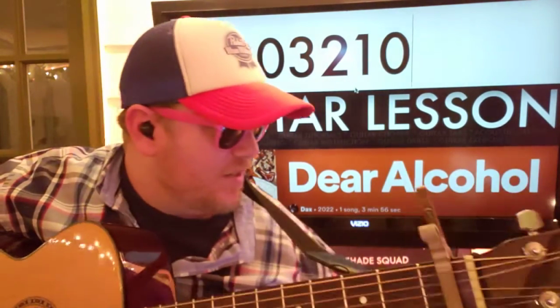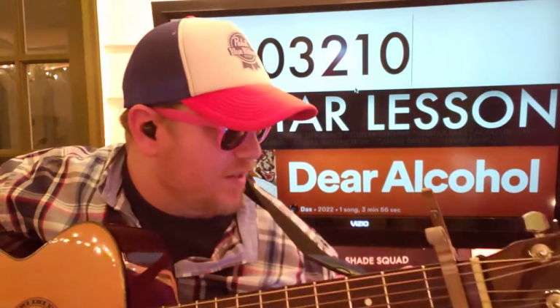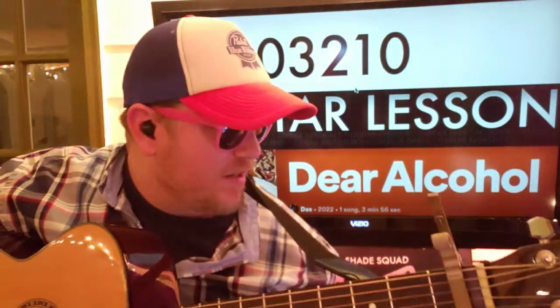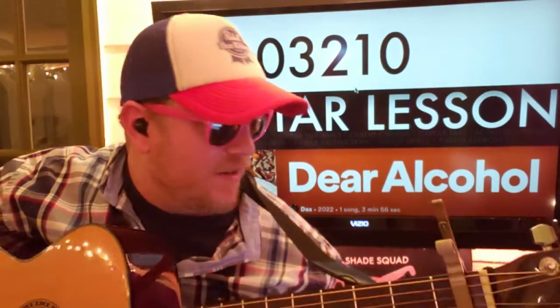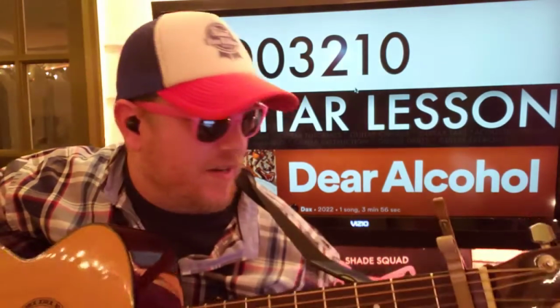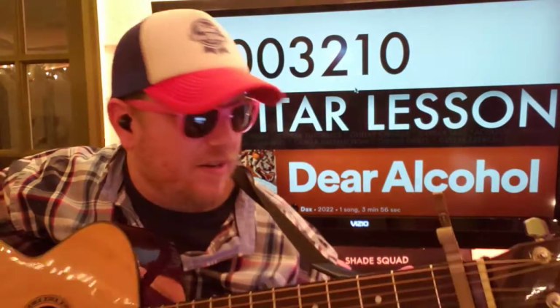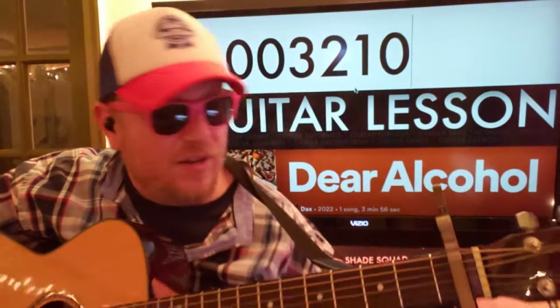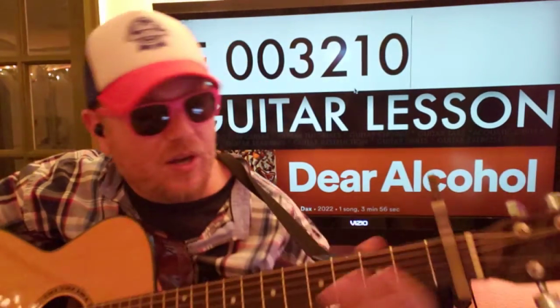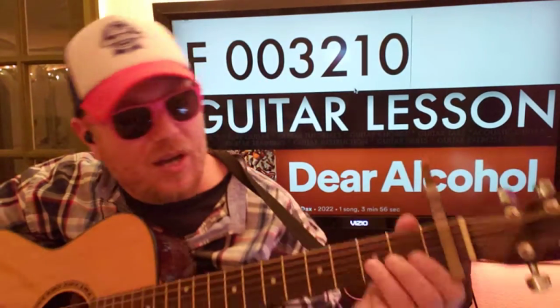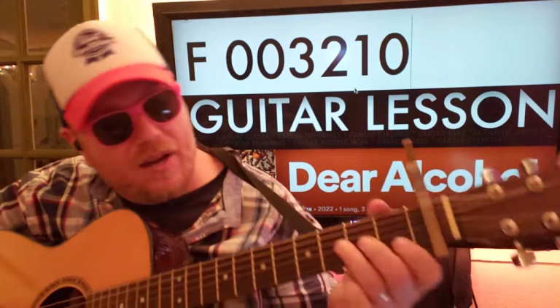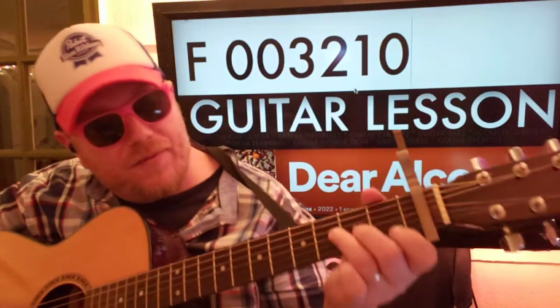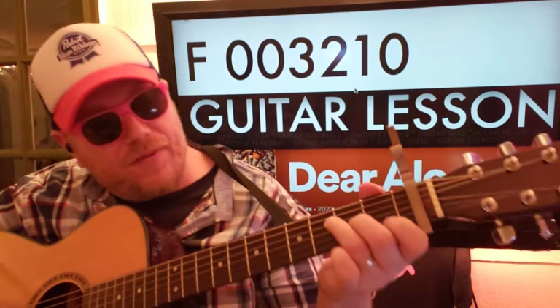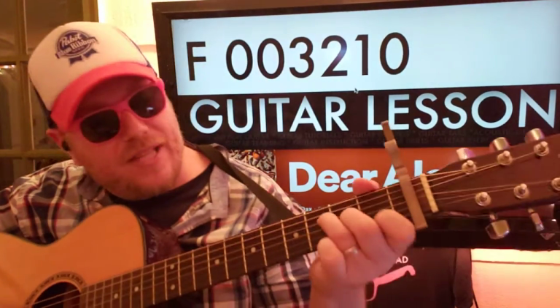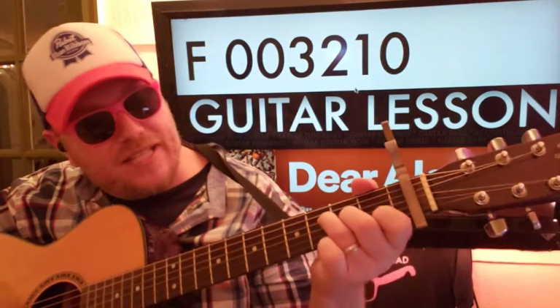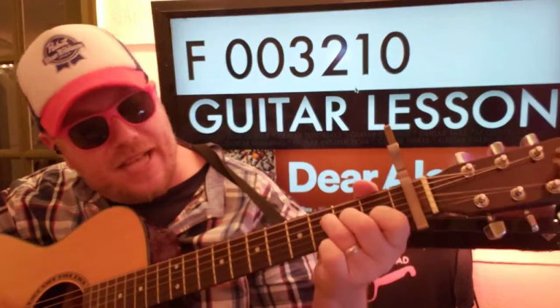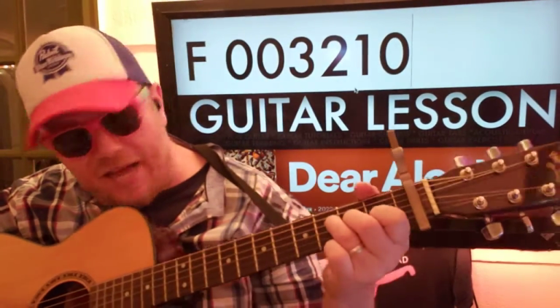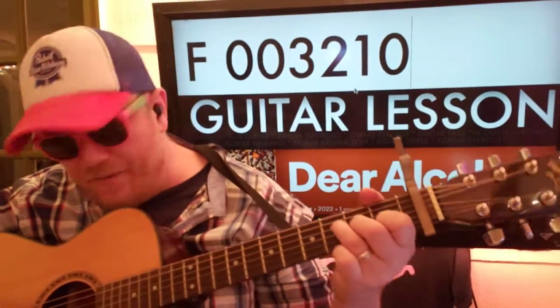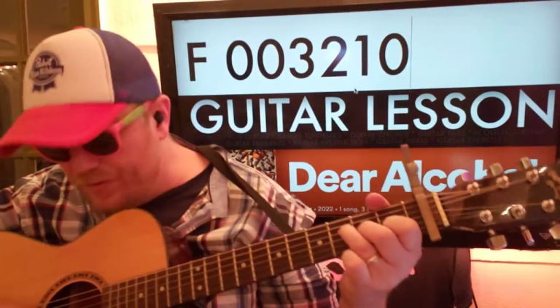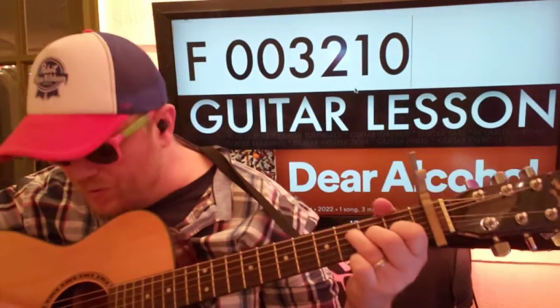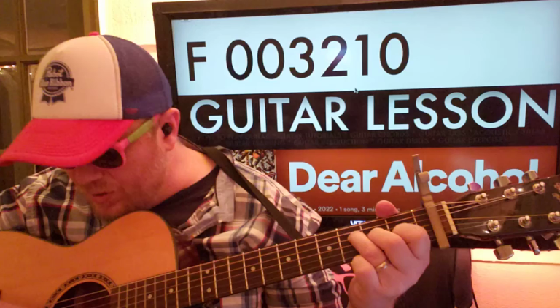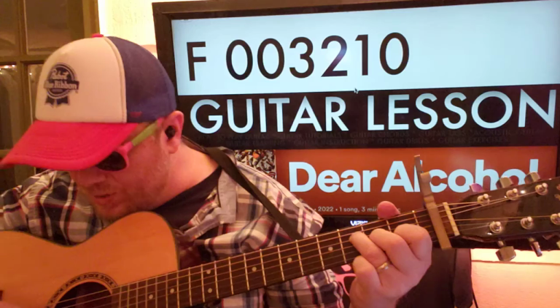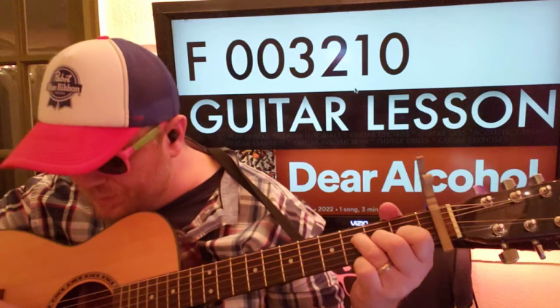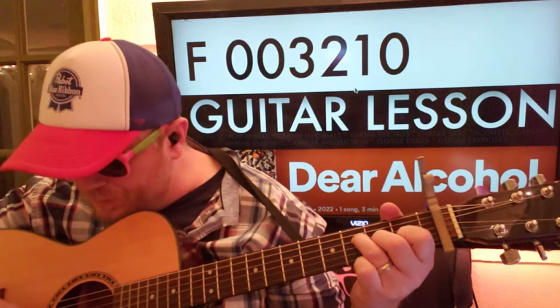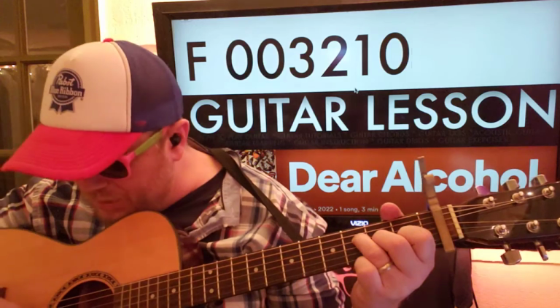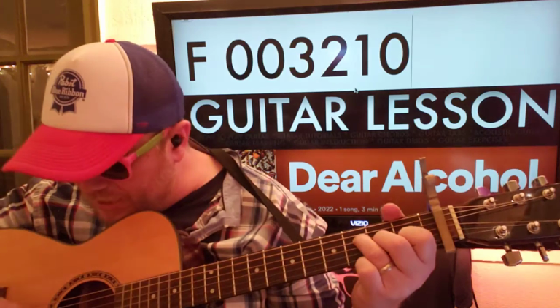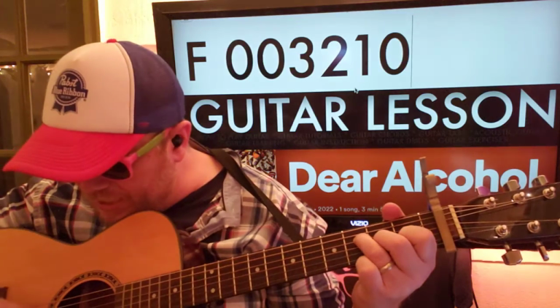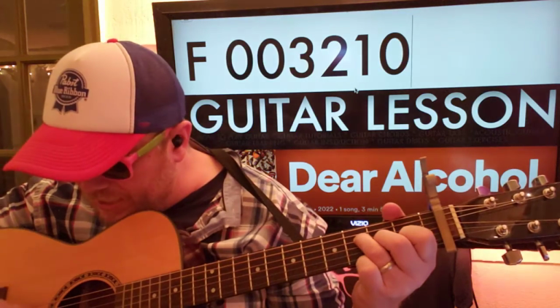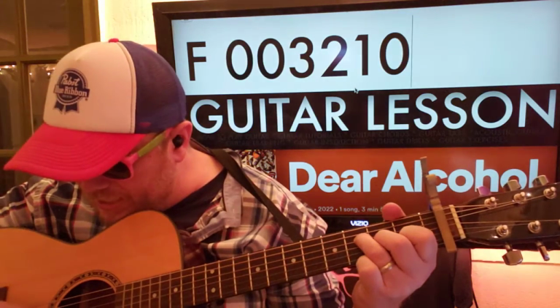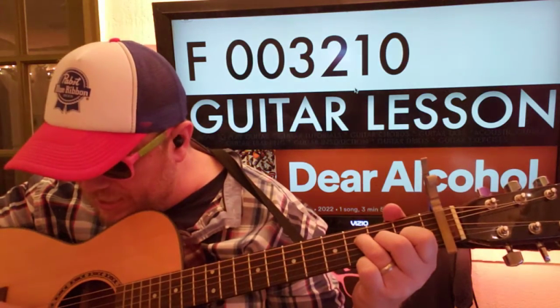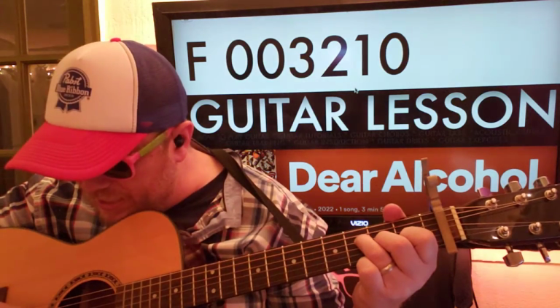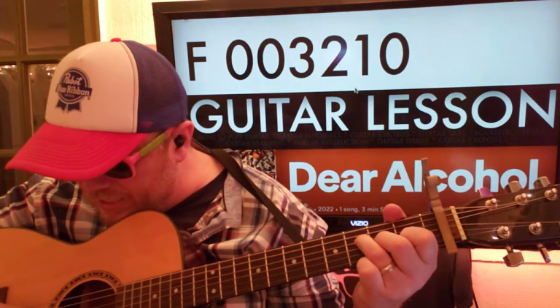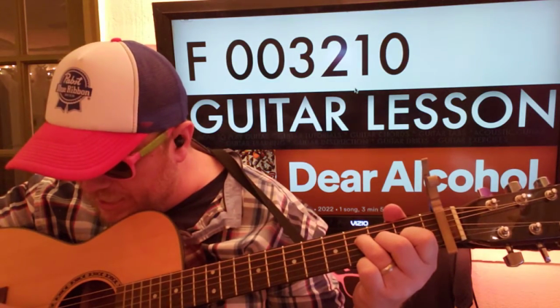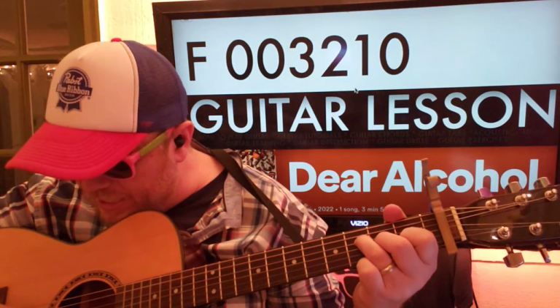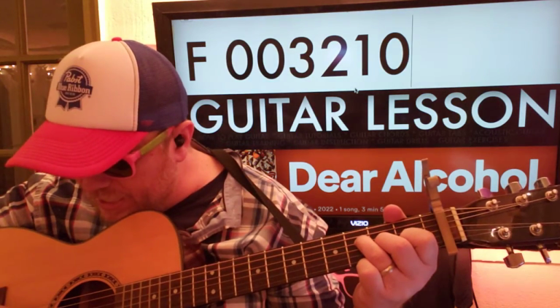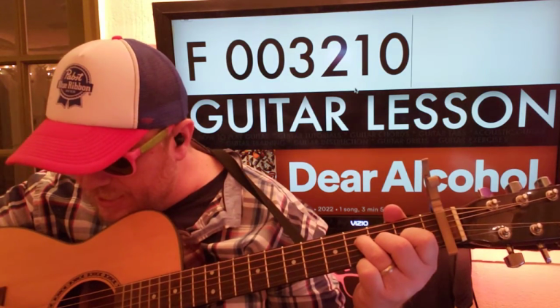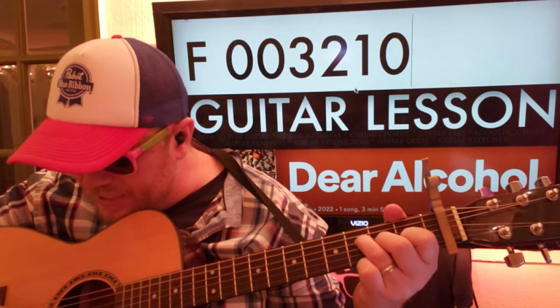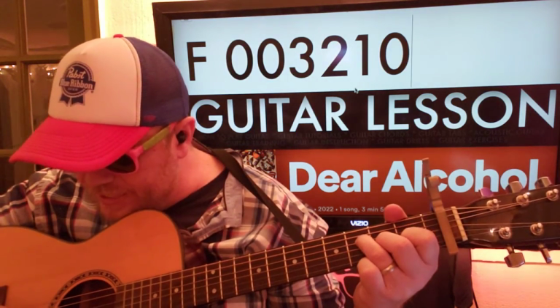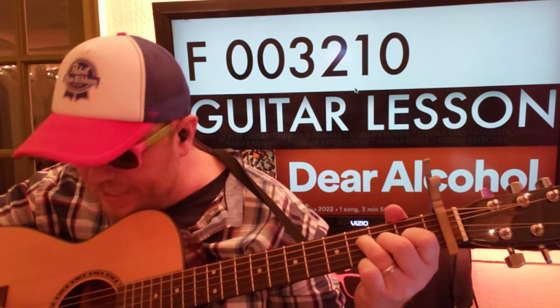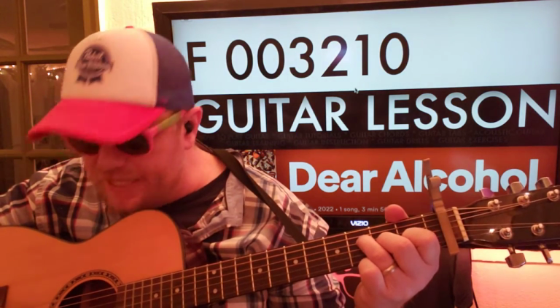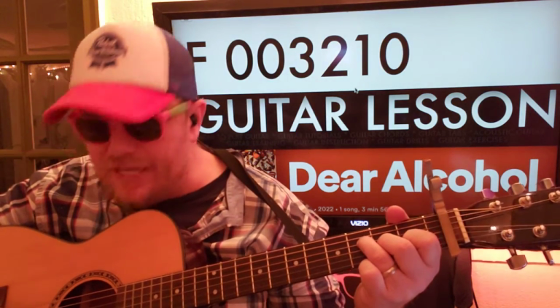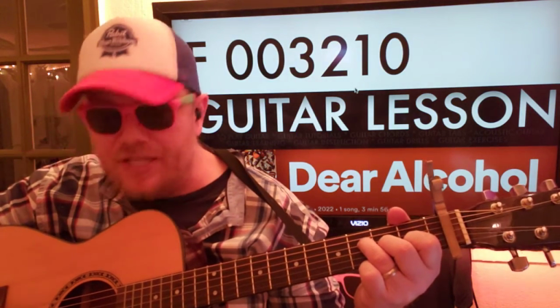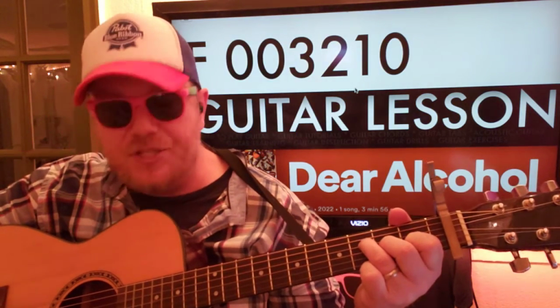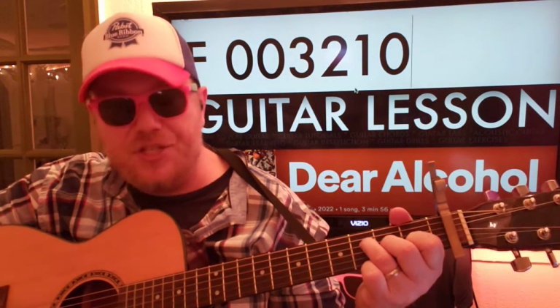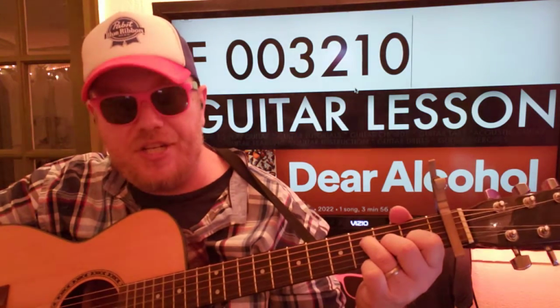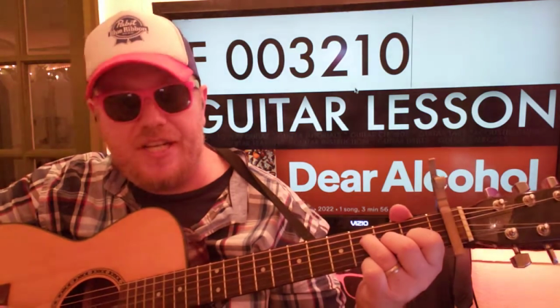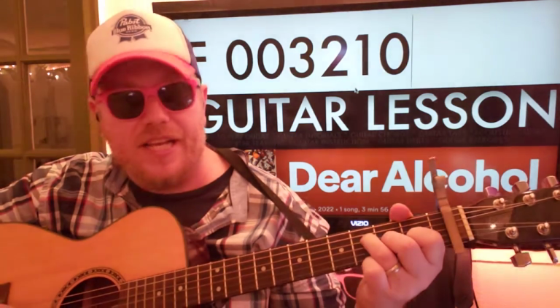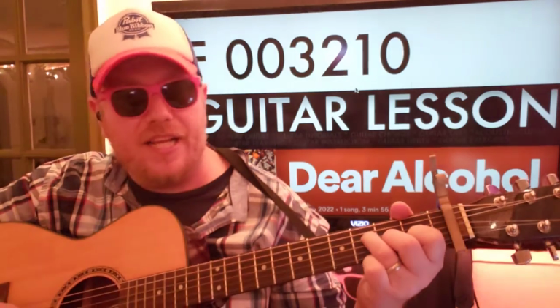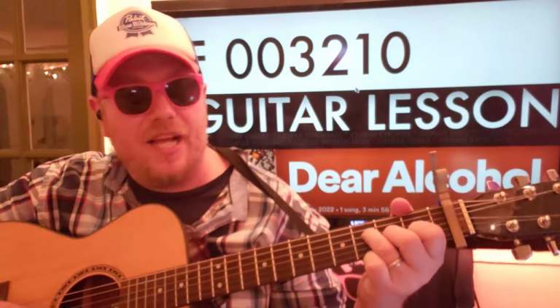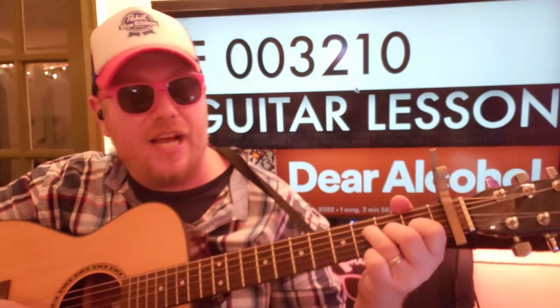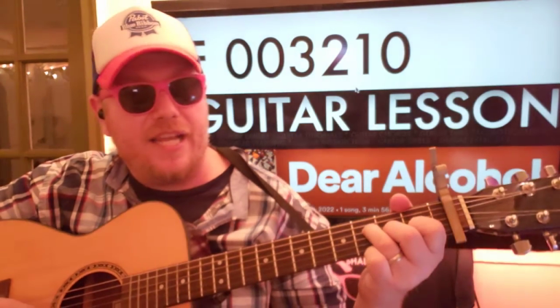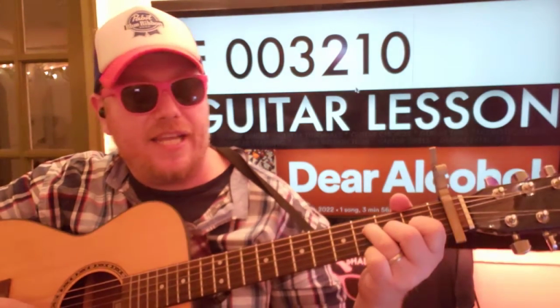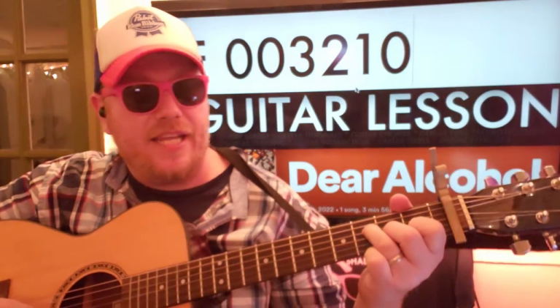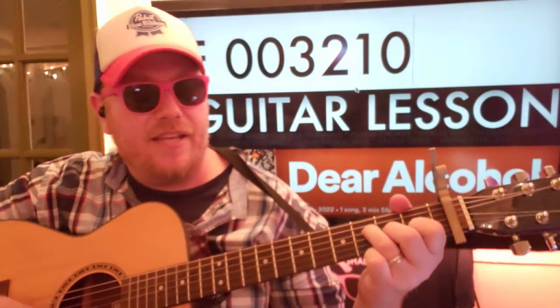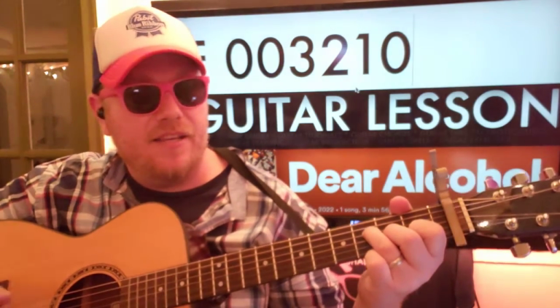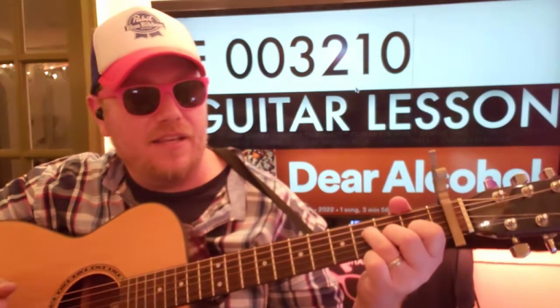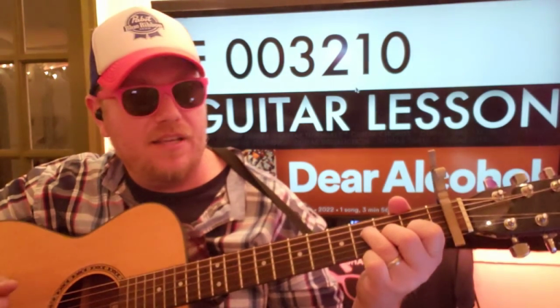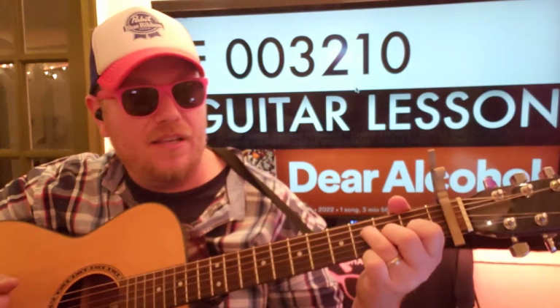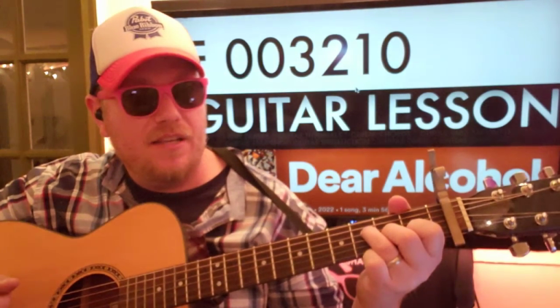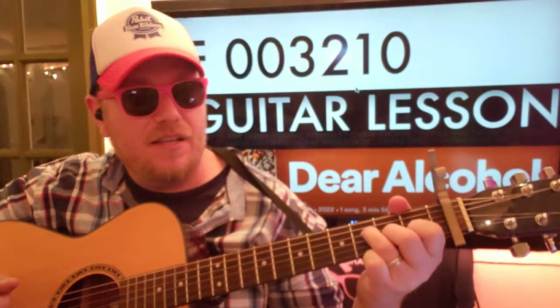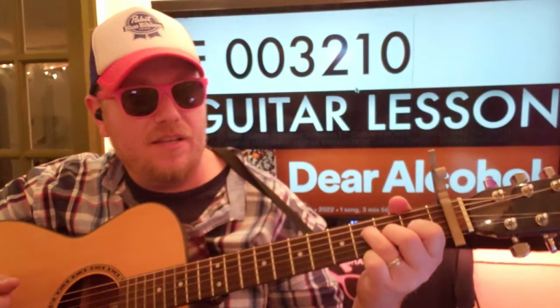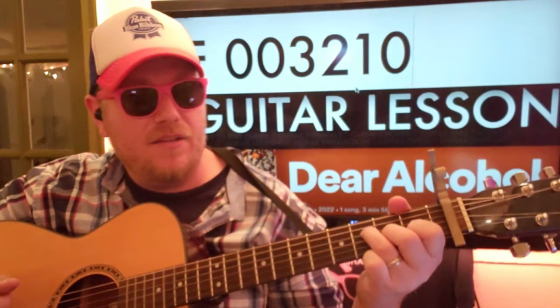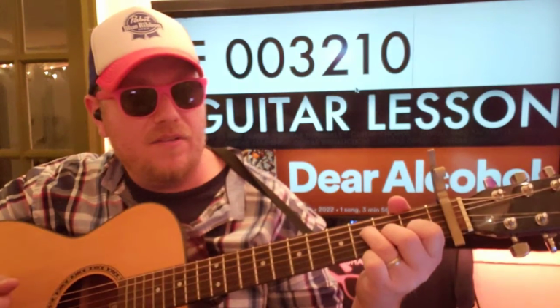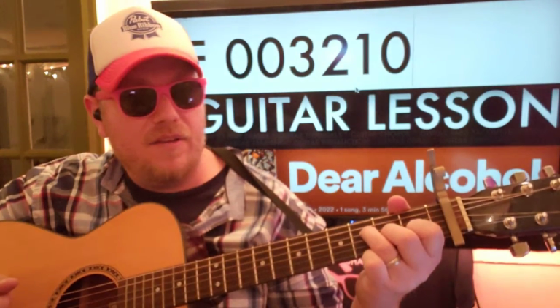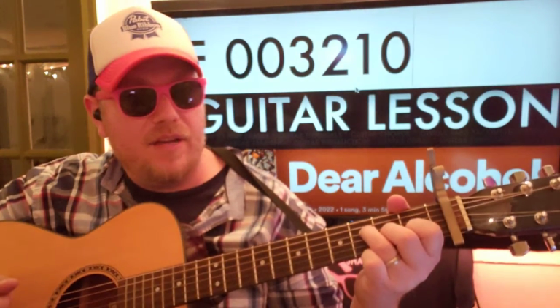All right. For this F, you're plucking the D, G, and high E. Okay?